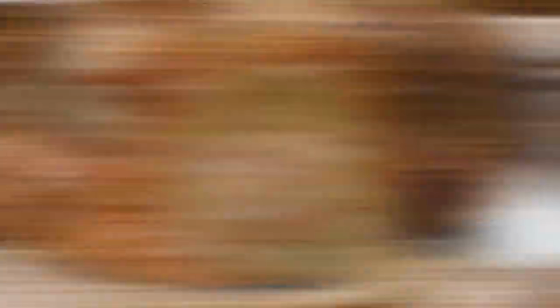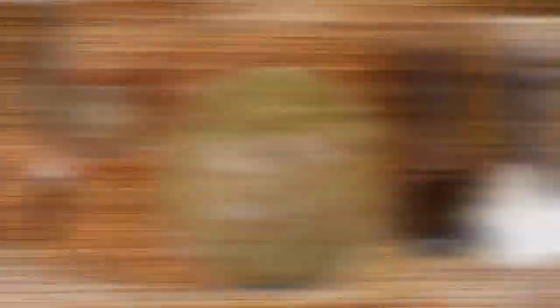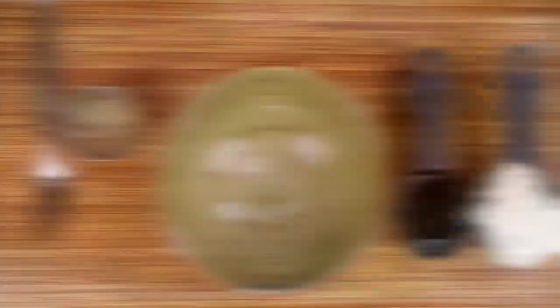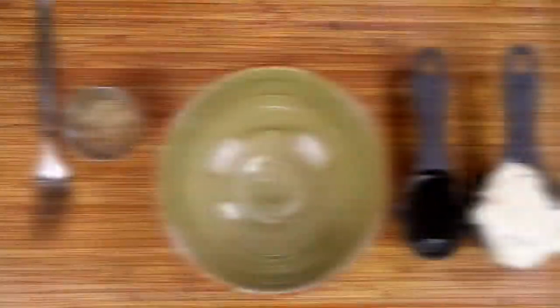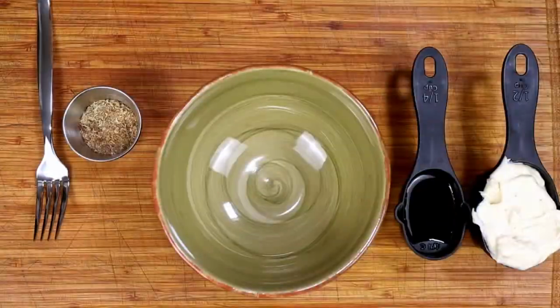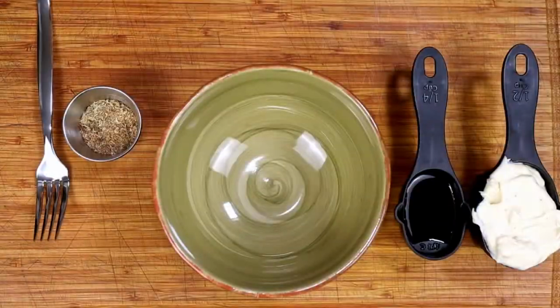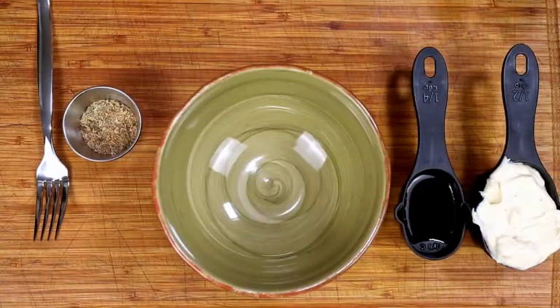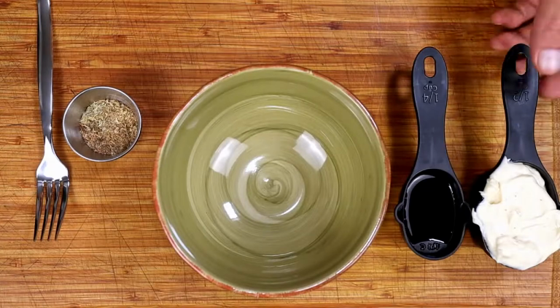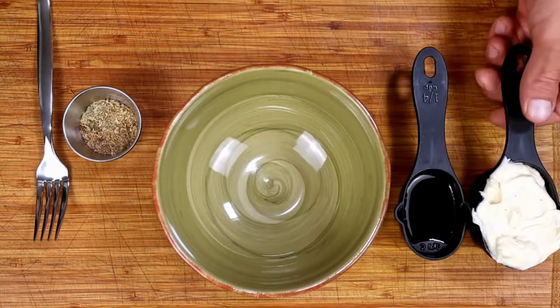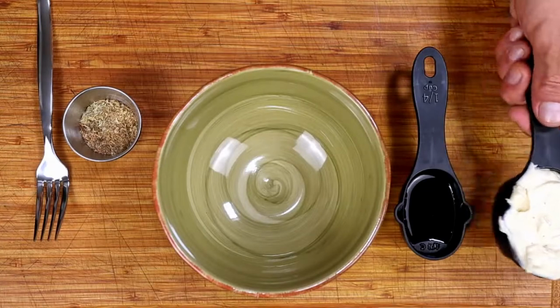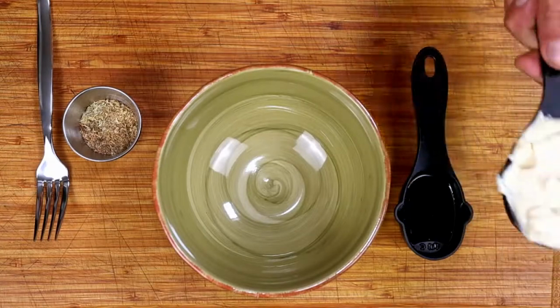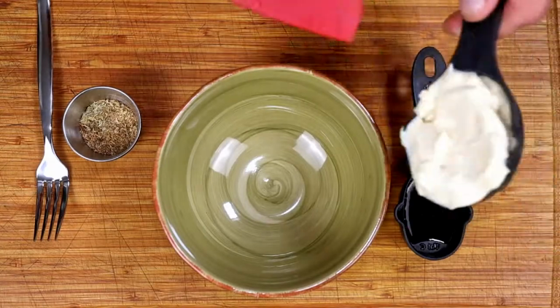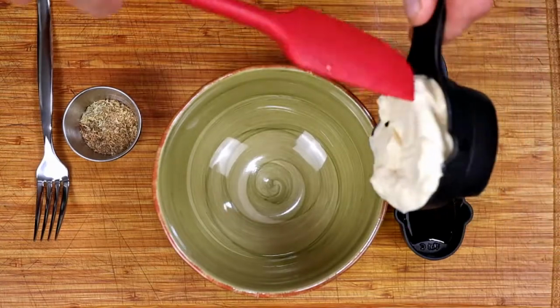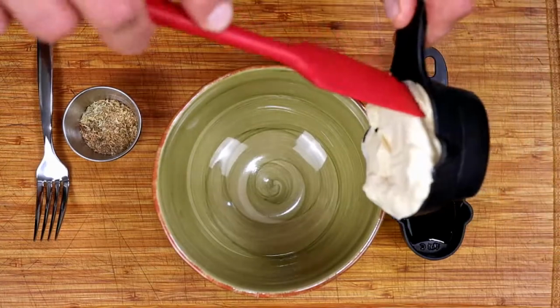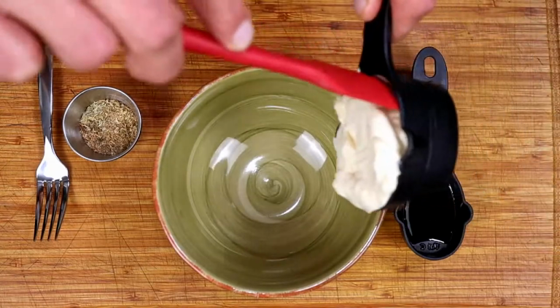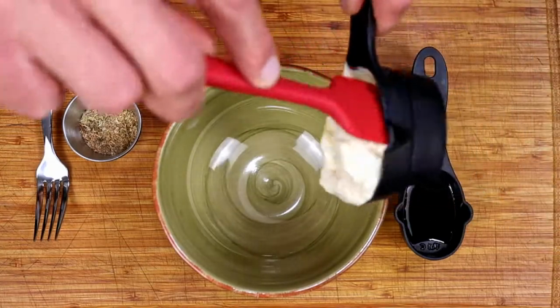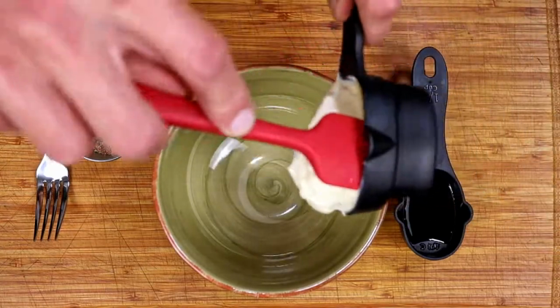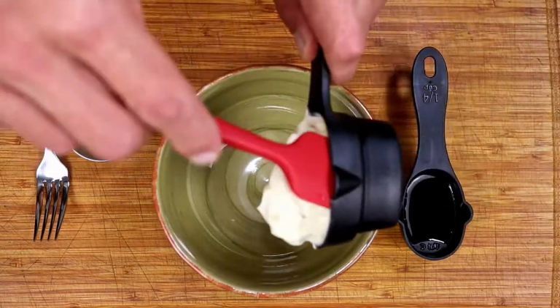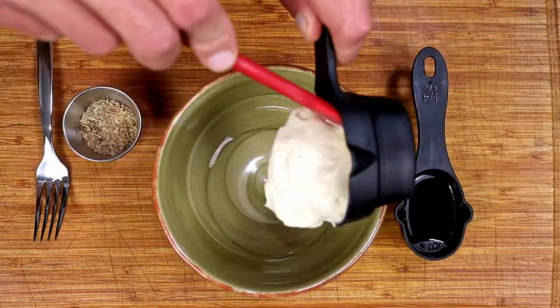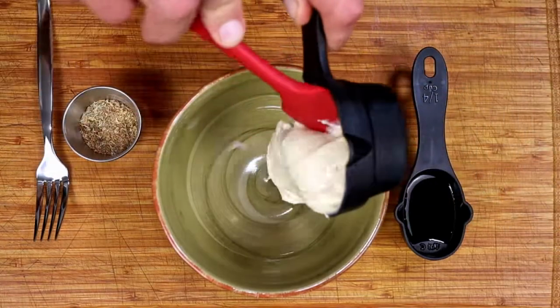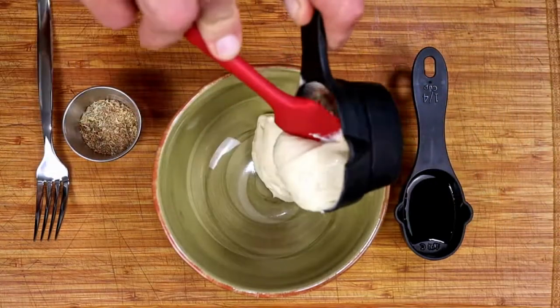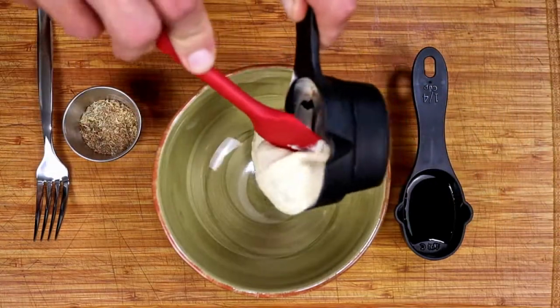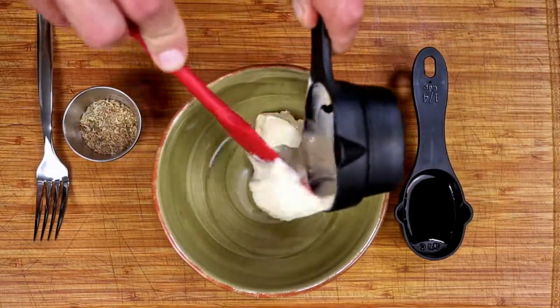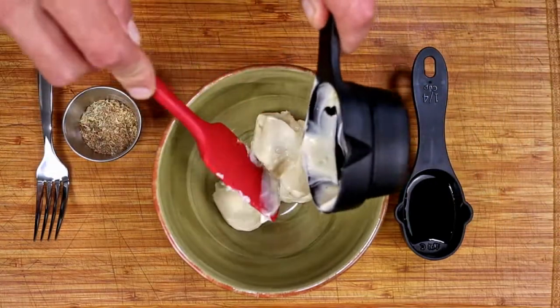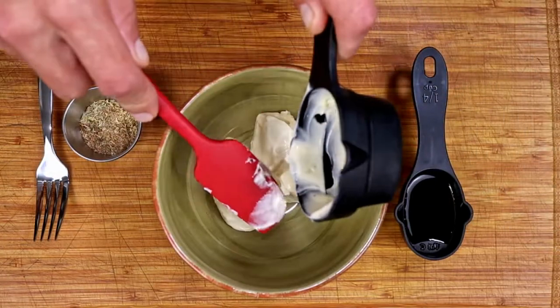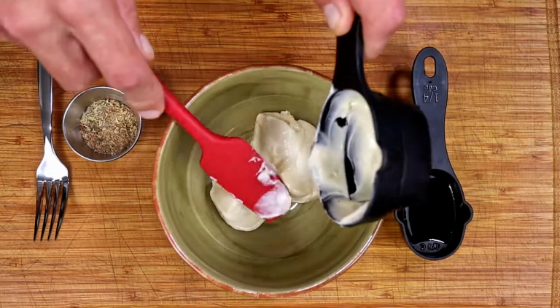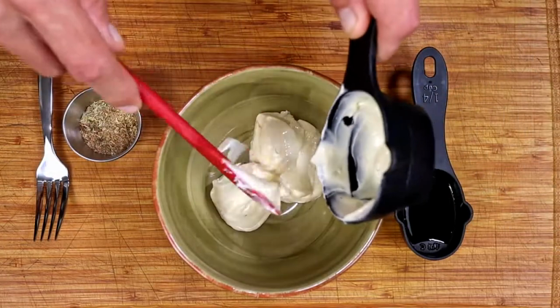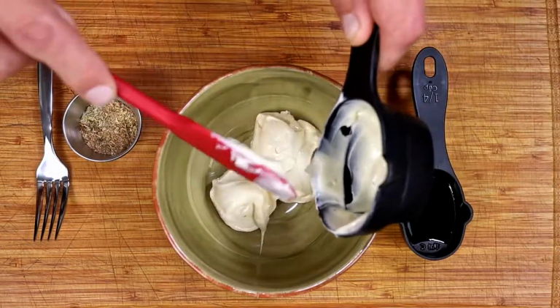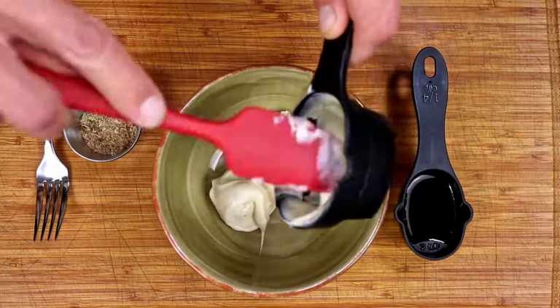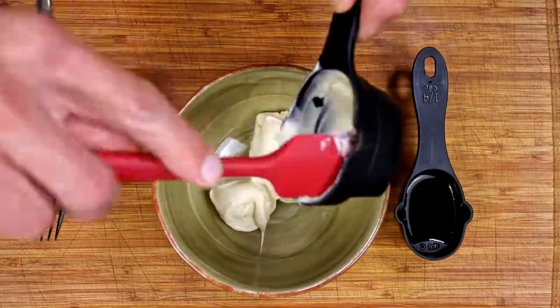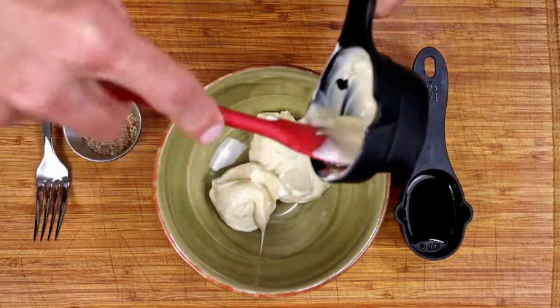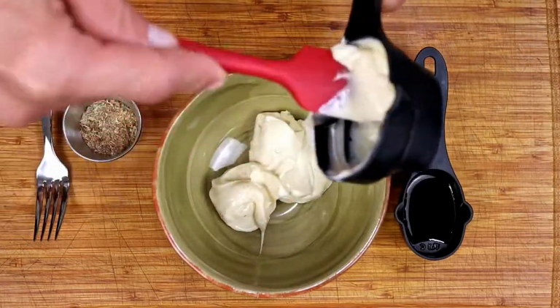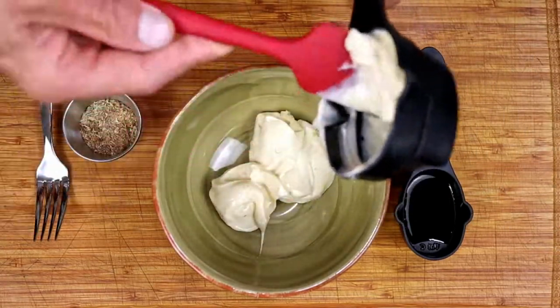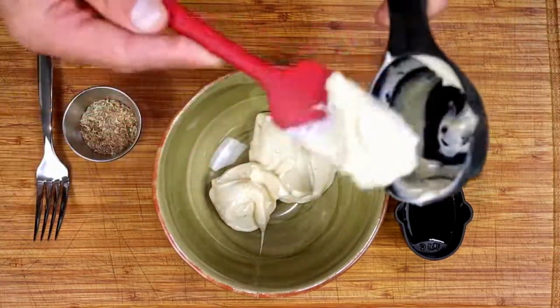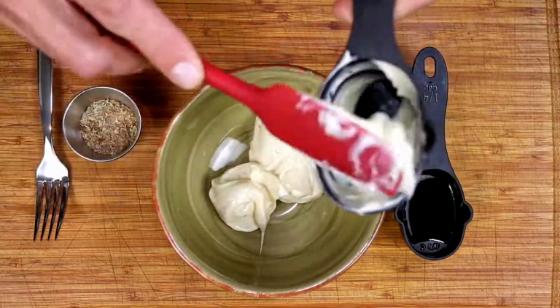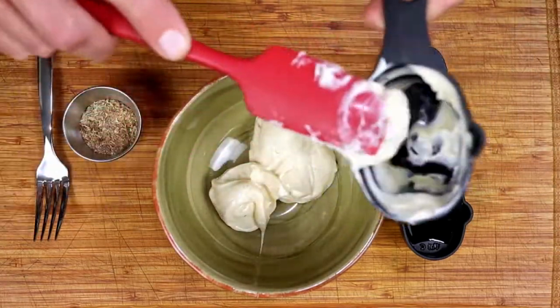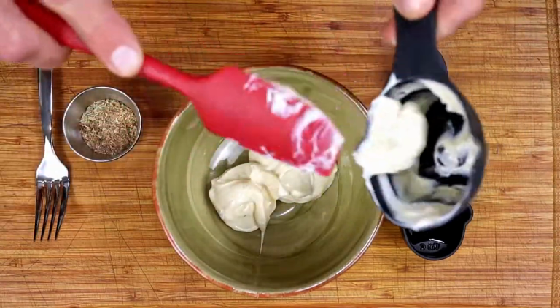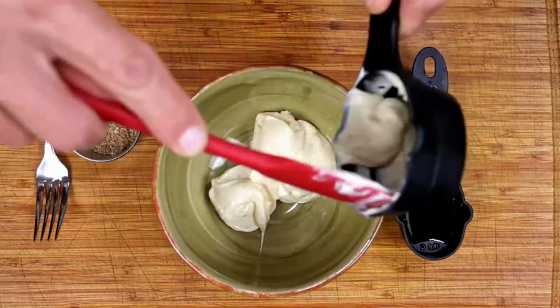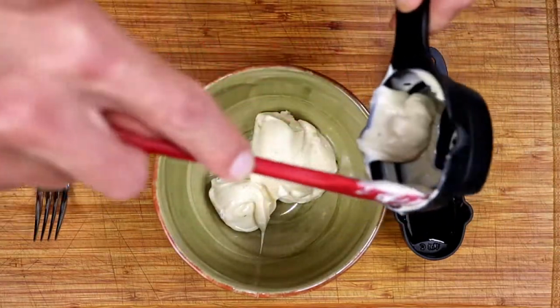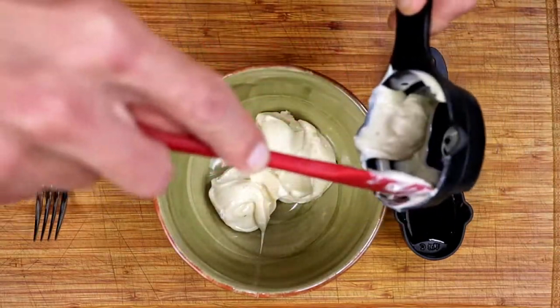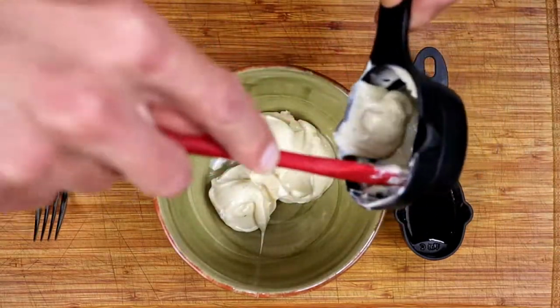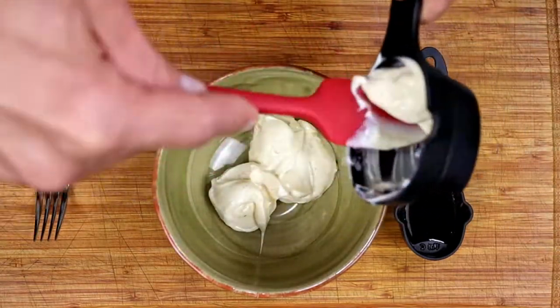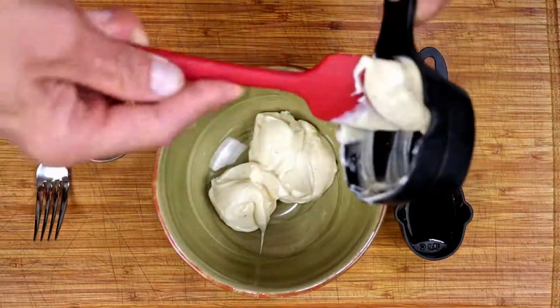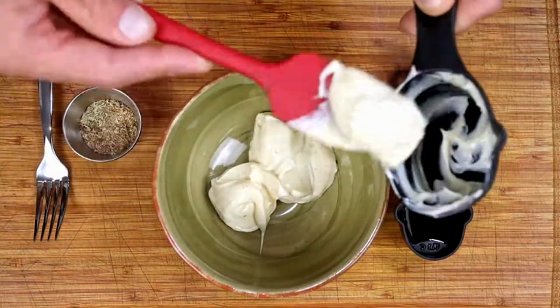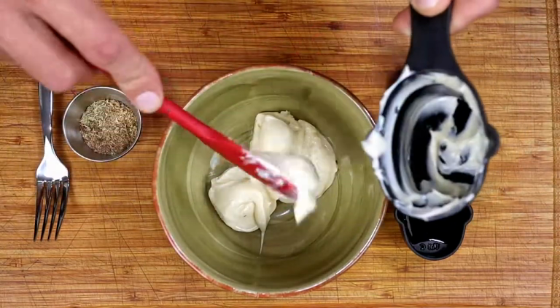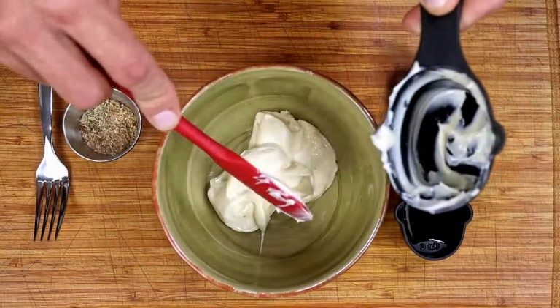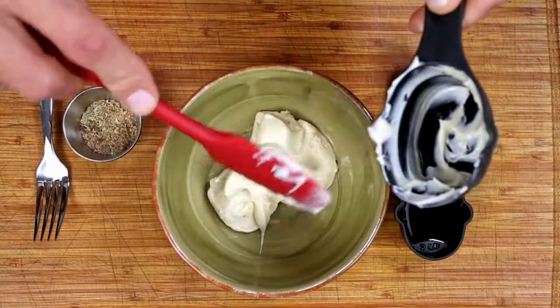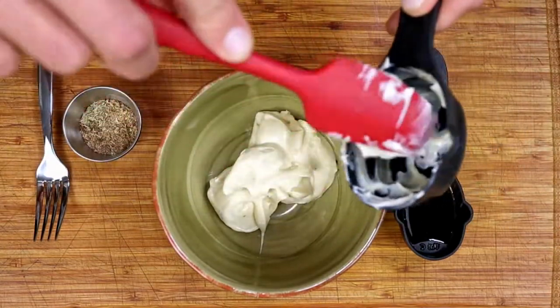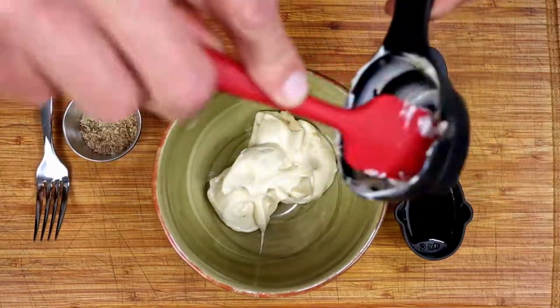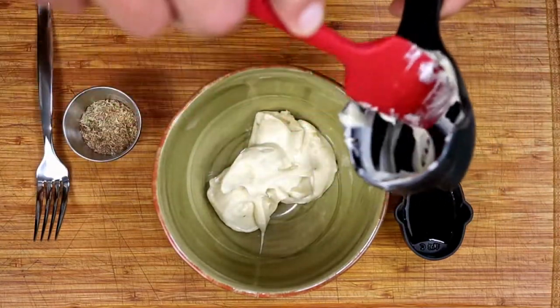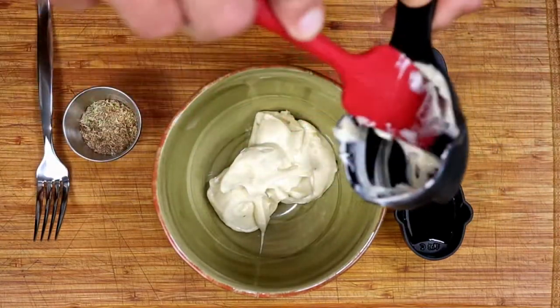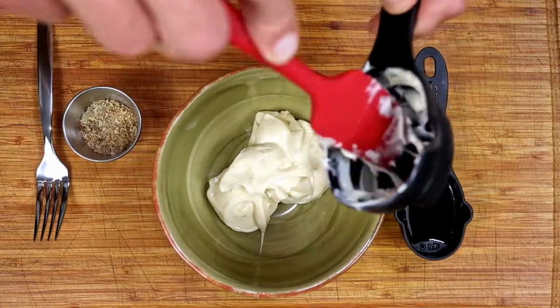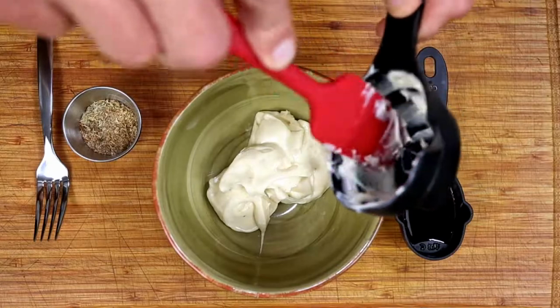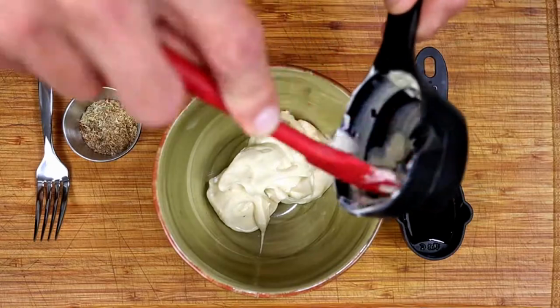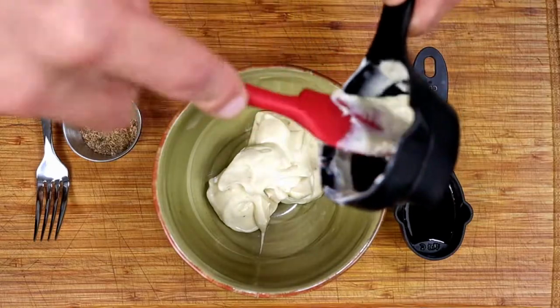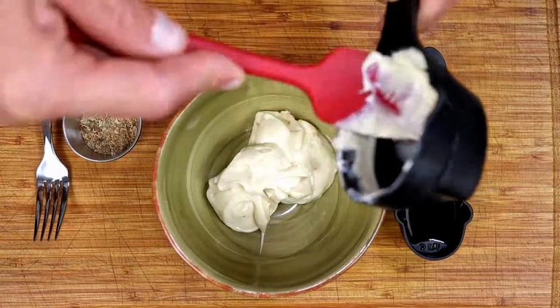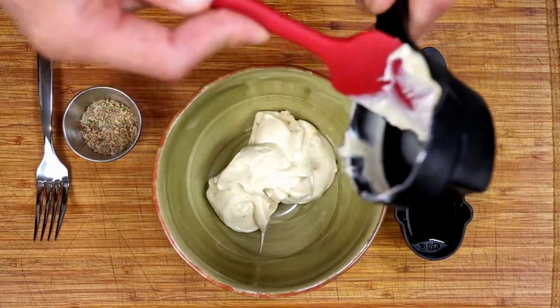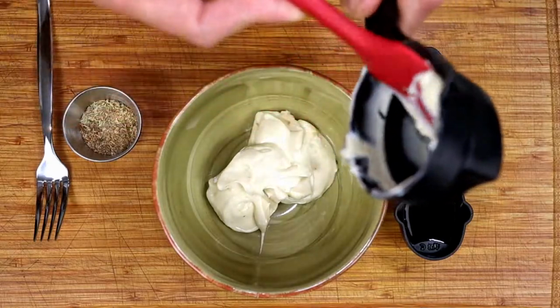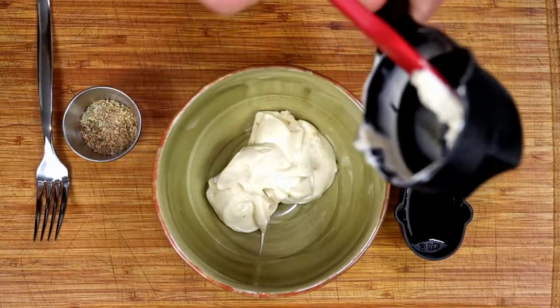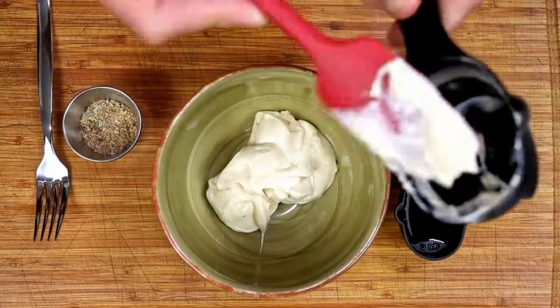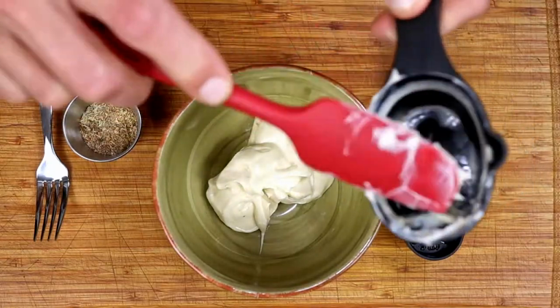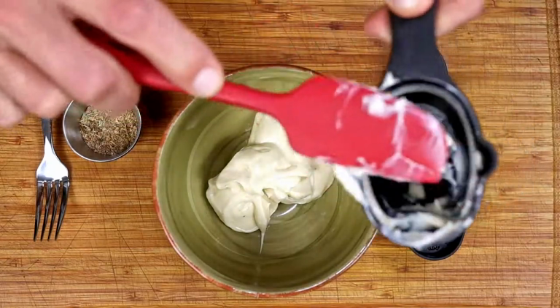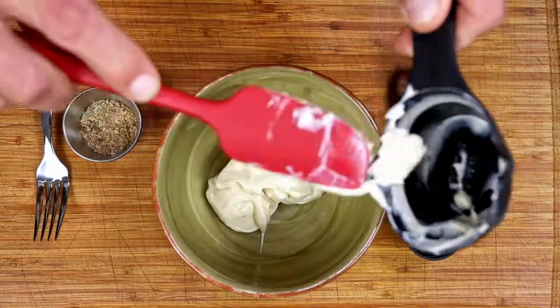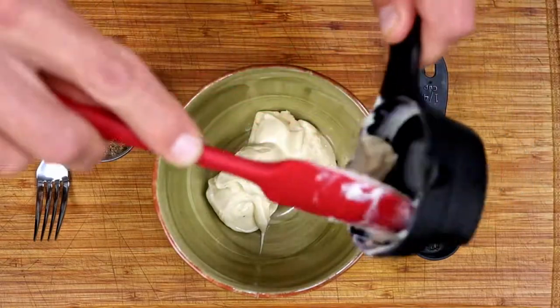To make this super simple salad dressing, we will just mix the mayonnaise, vinegar, and spices together until well blended.